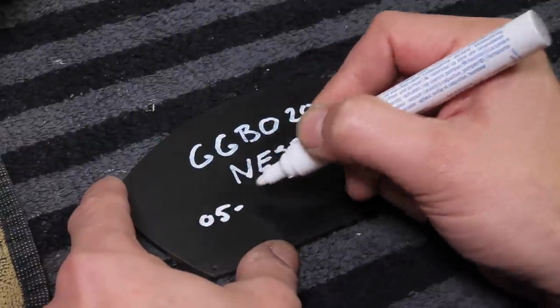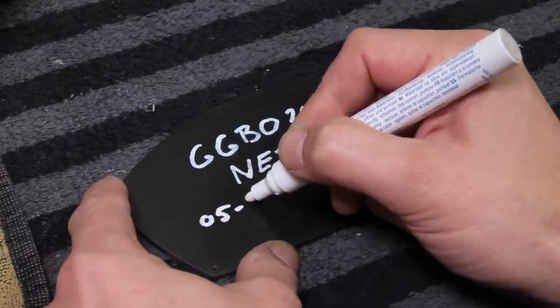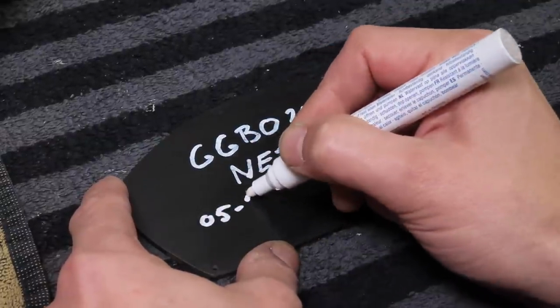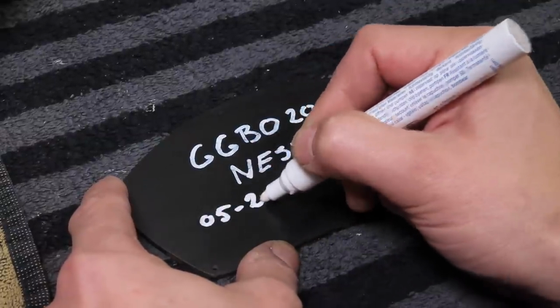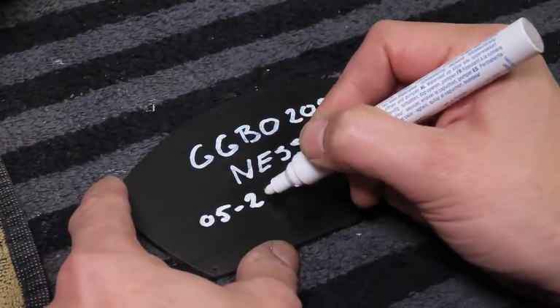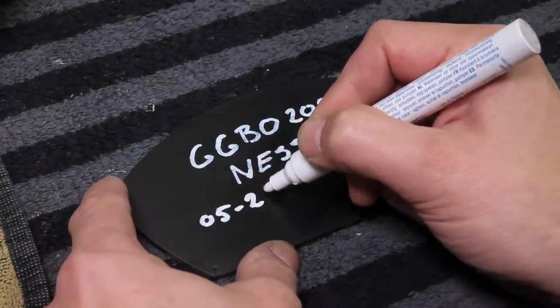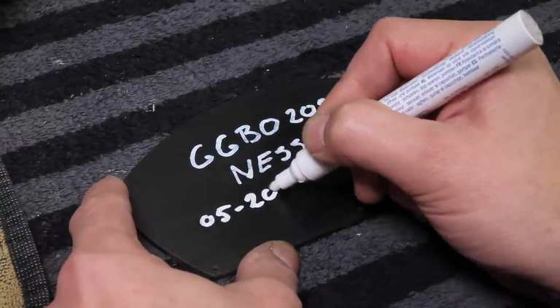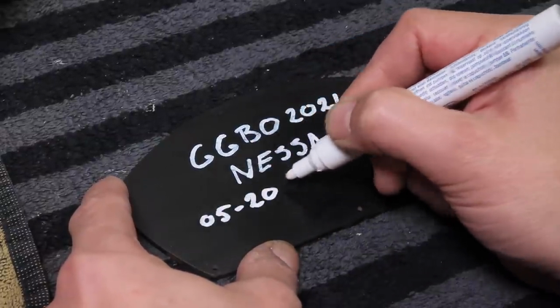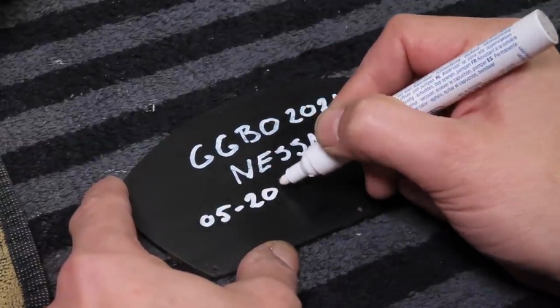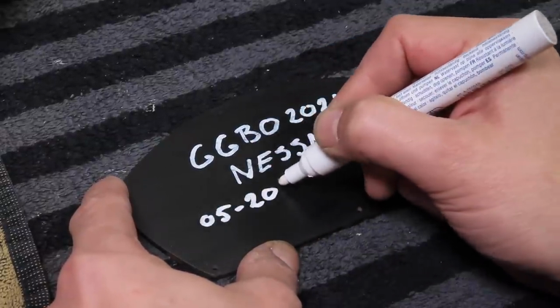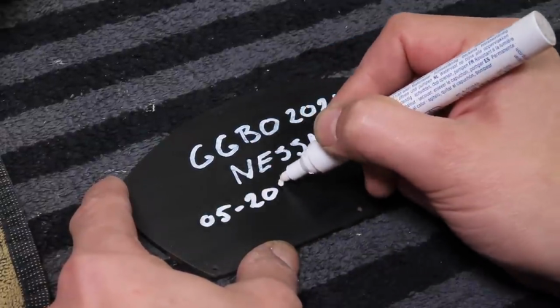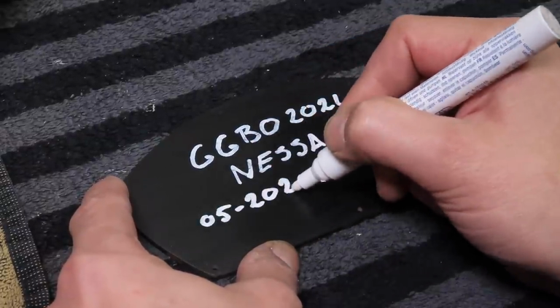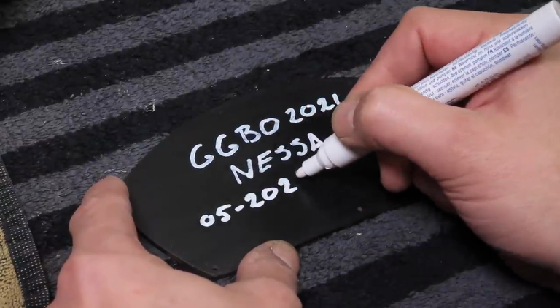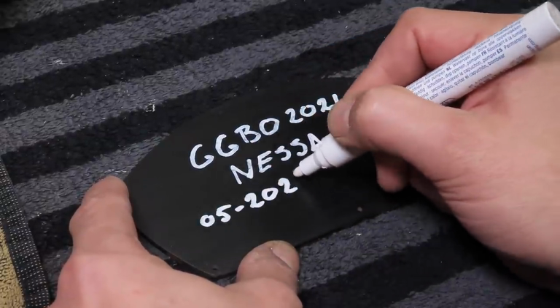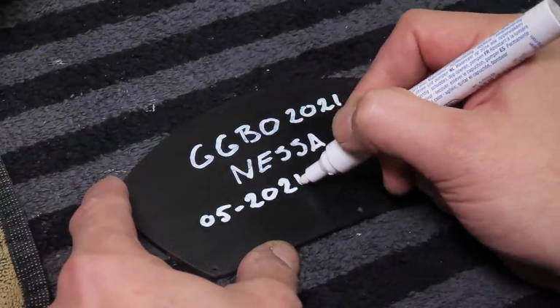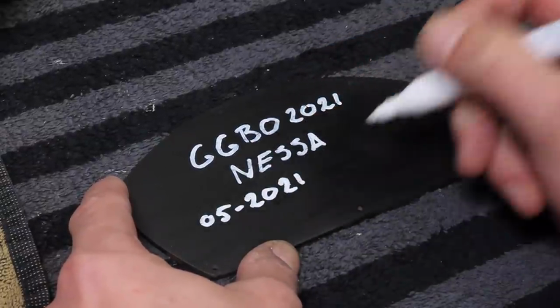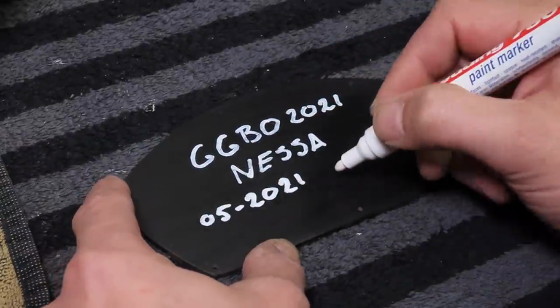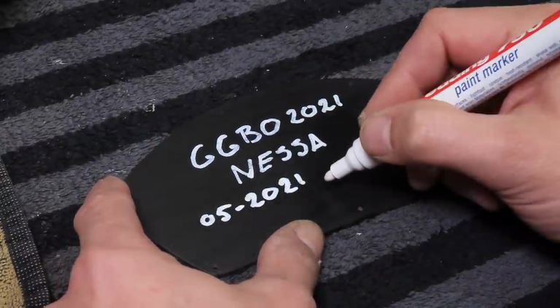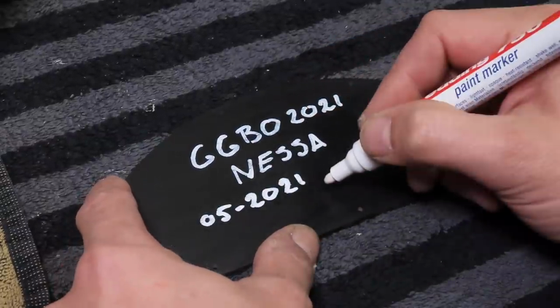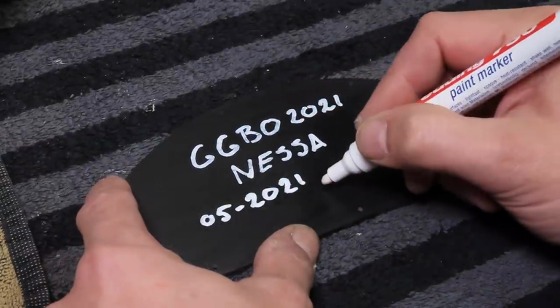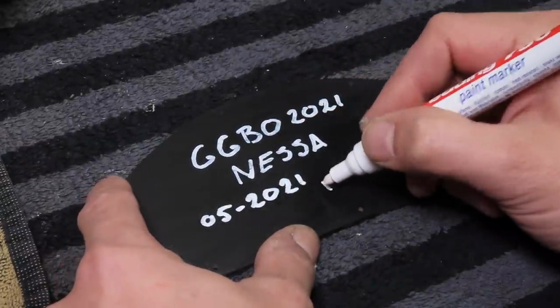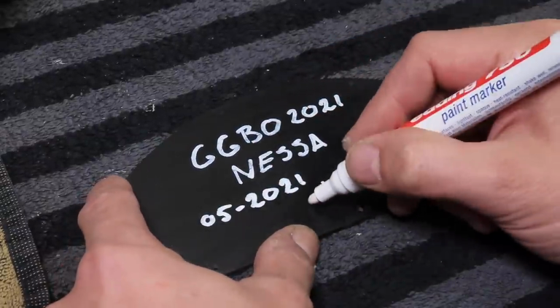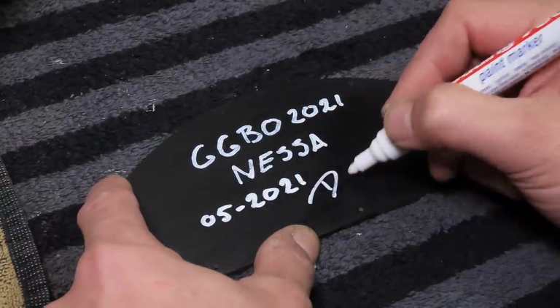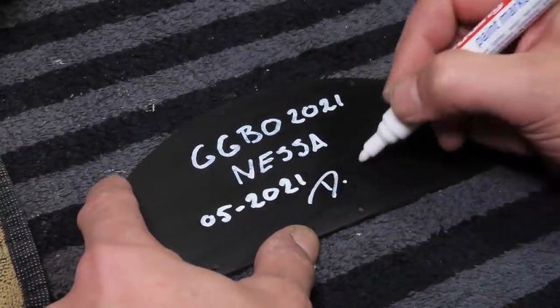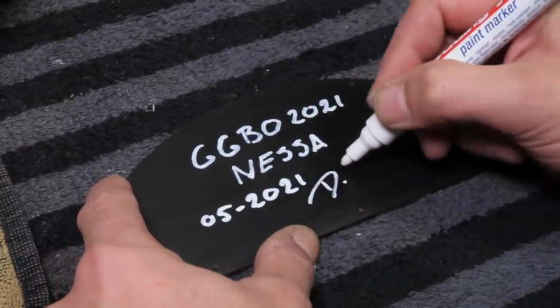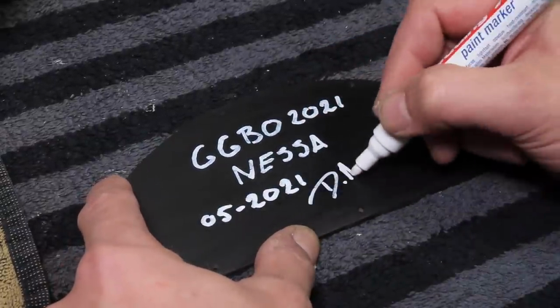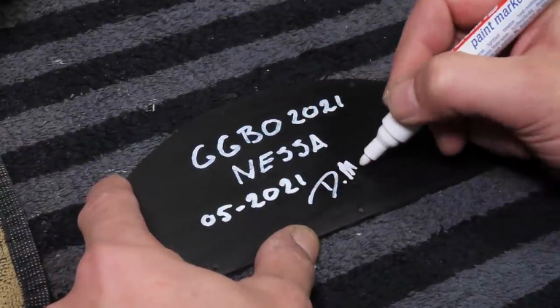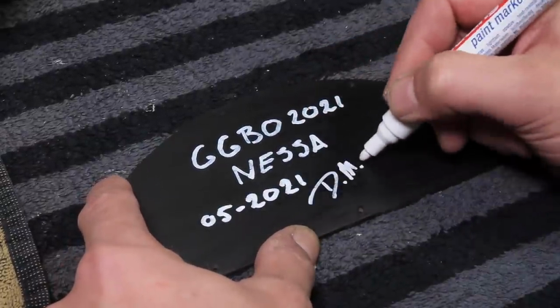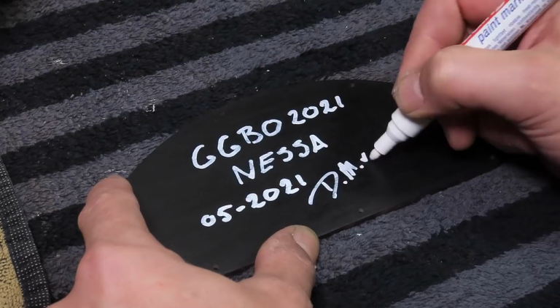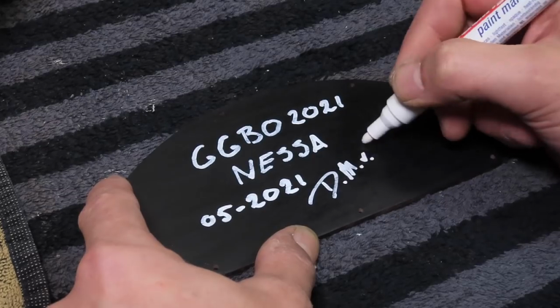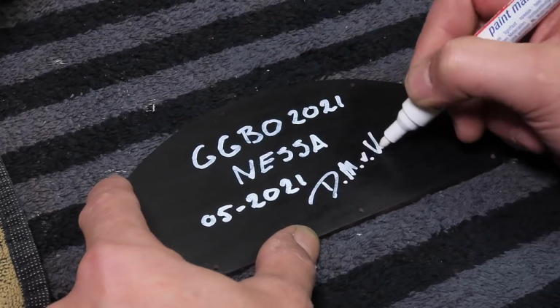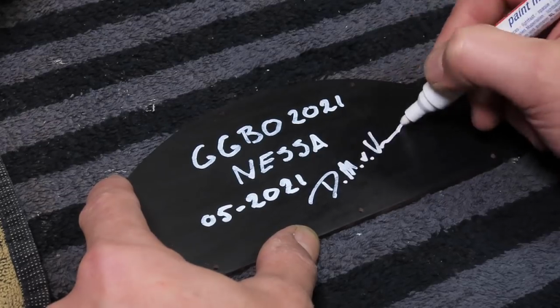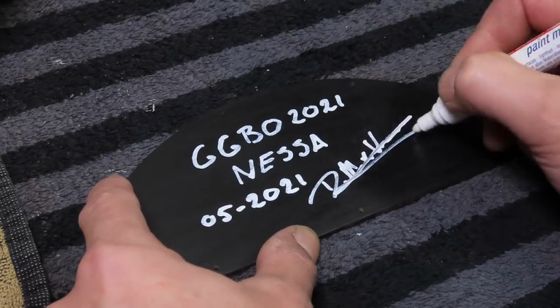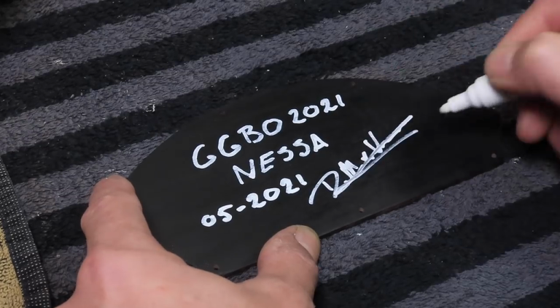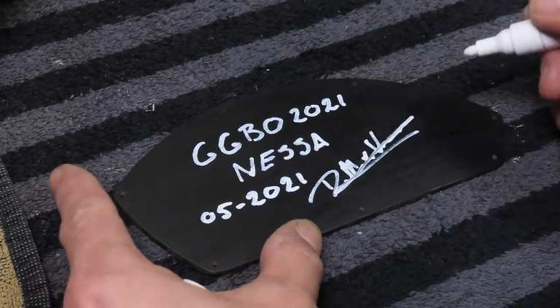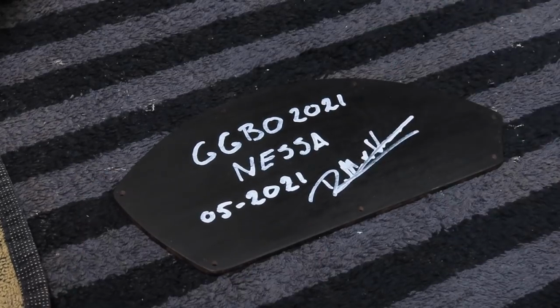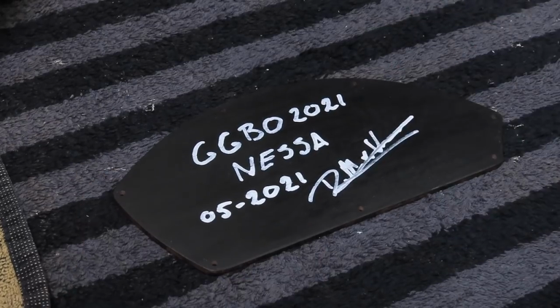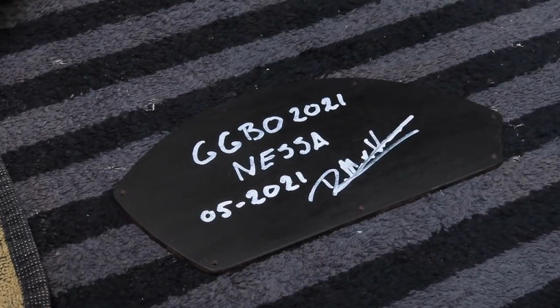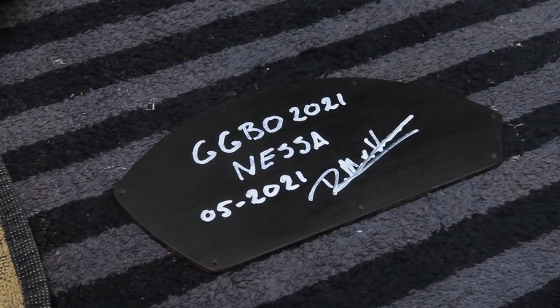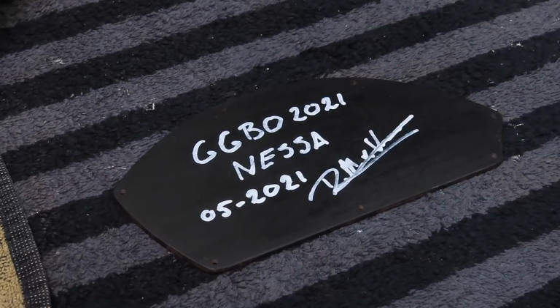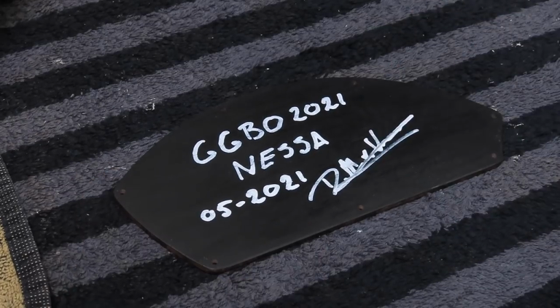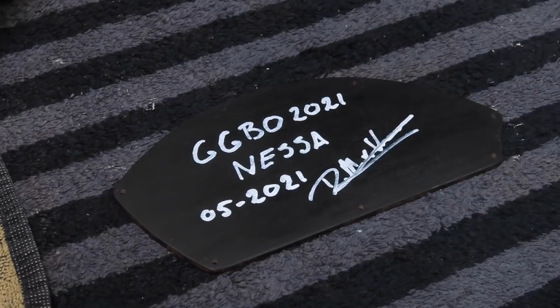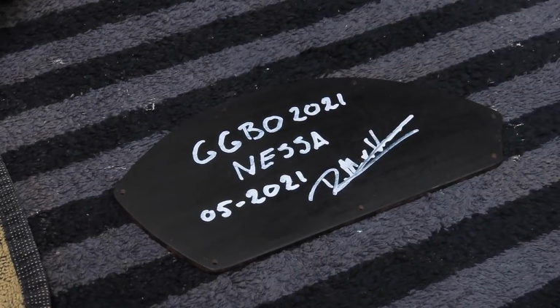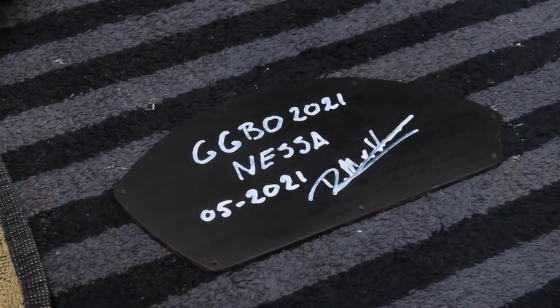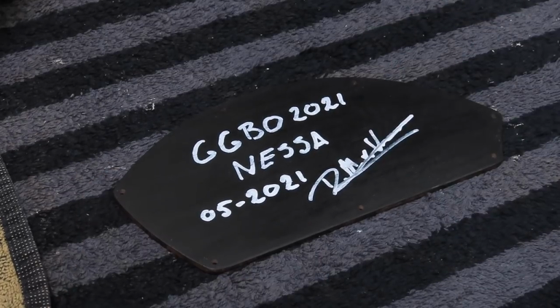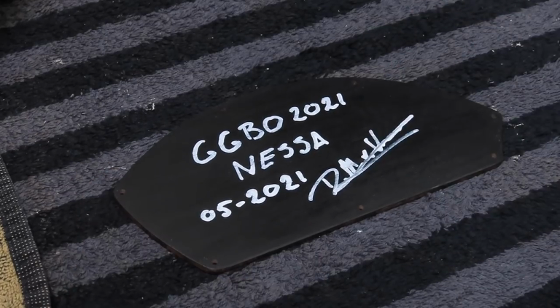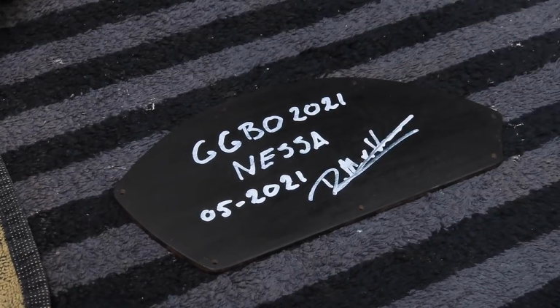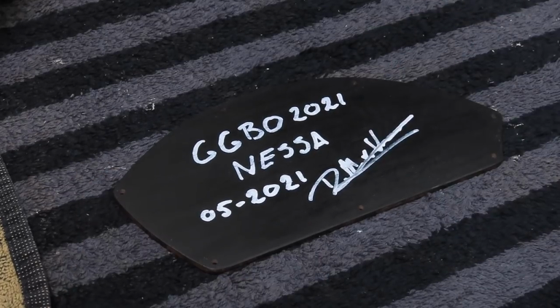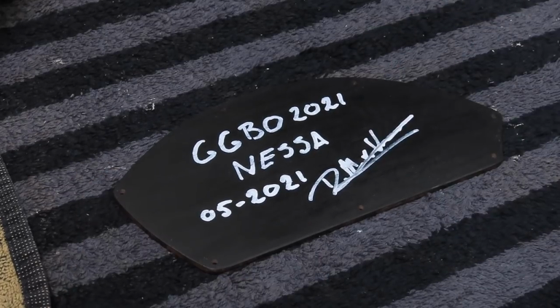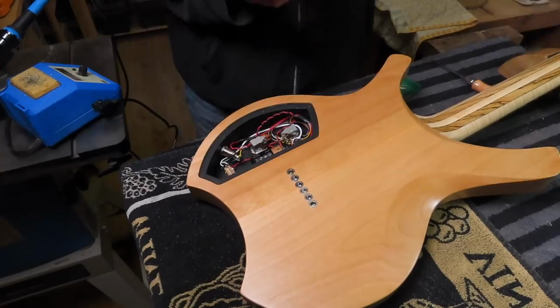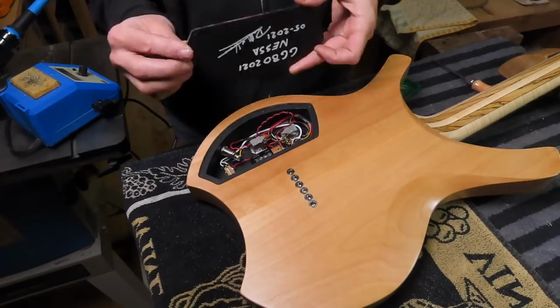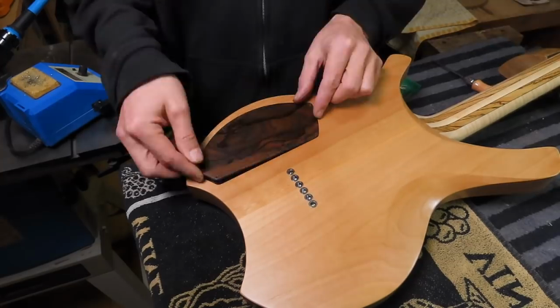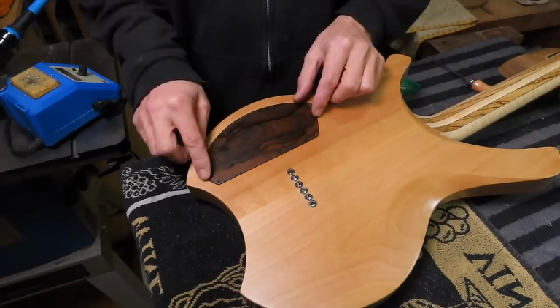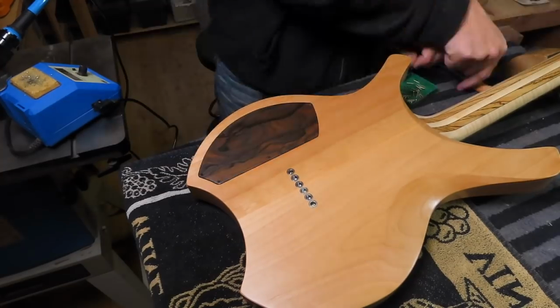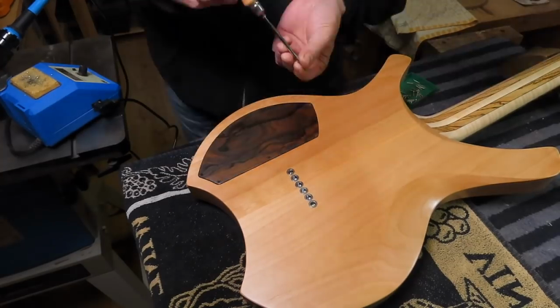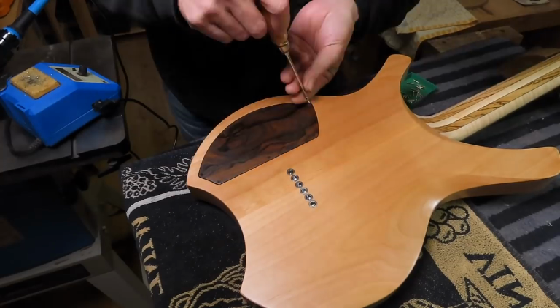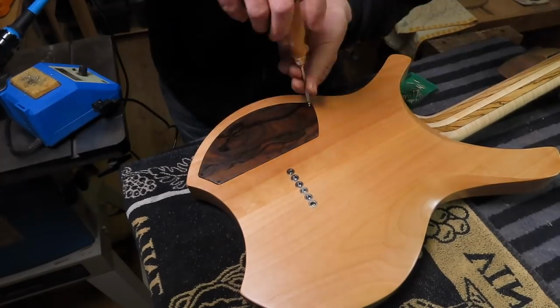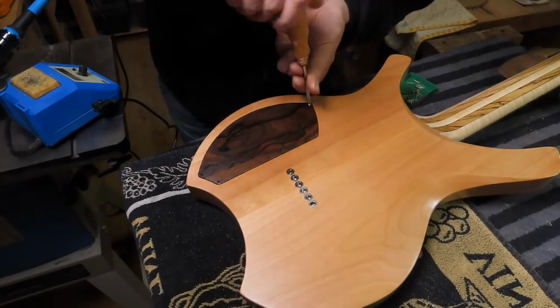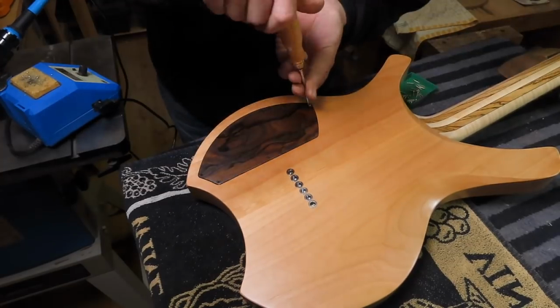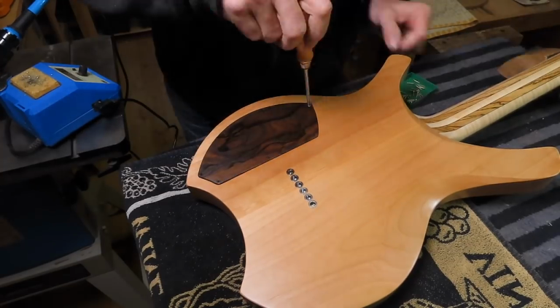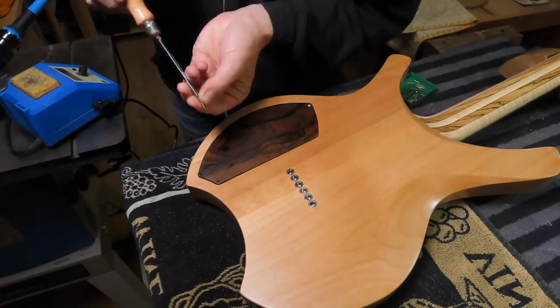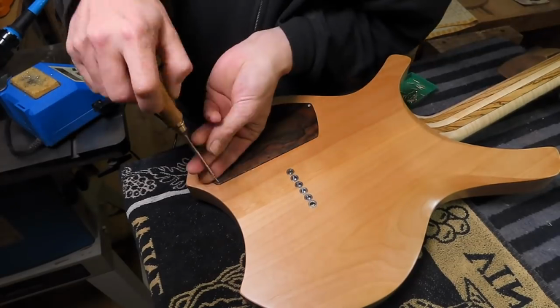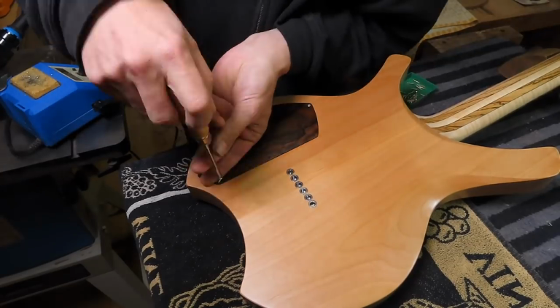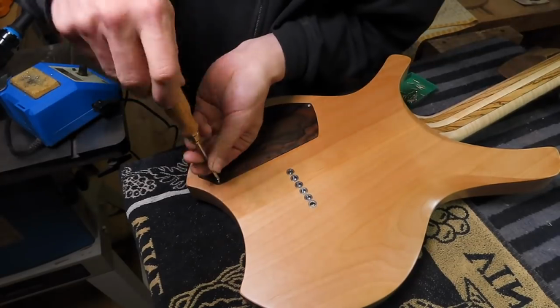I added a personal touch to the back of the control cavity cover plate before I mounted it to the back of the guitar.